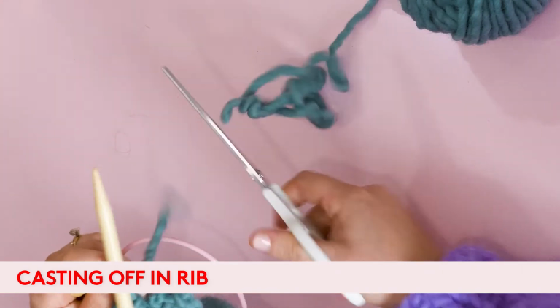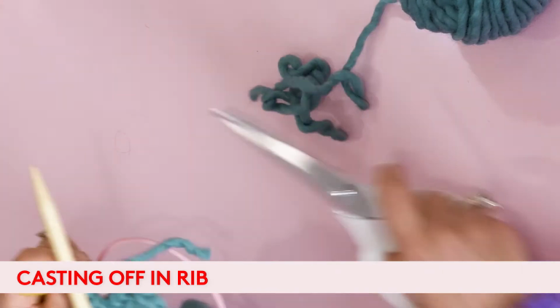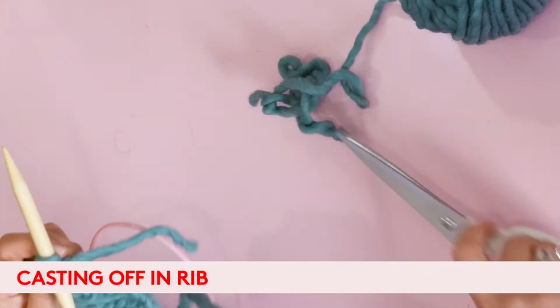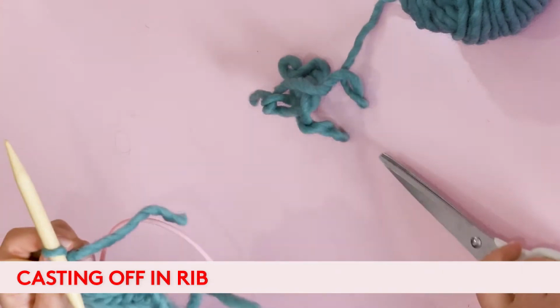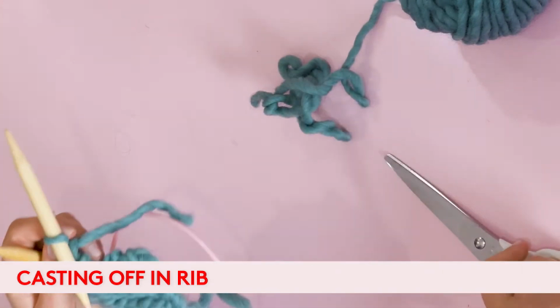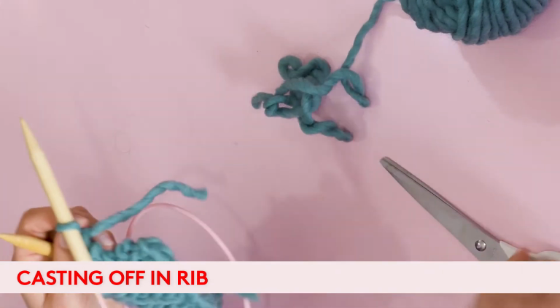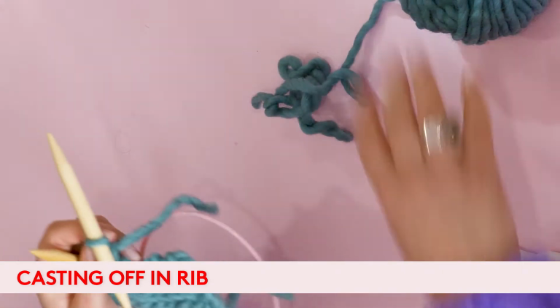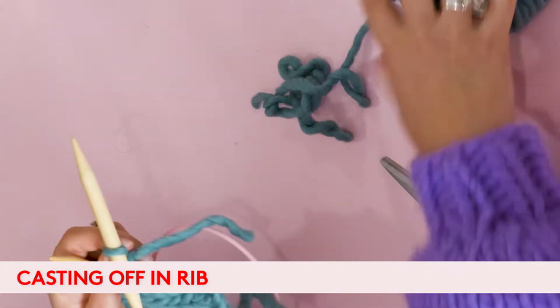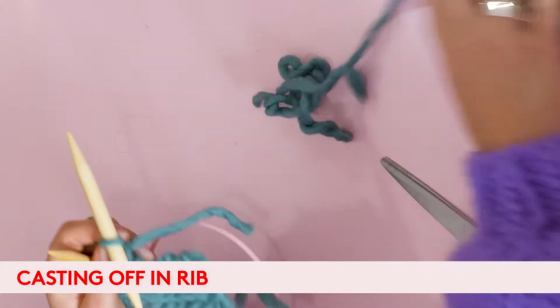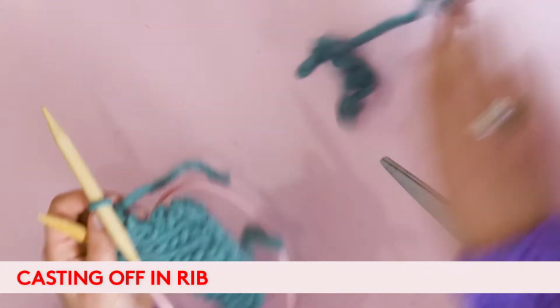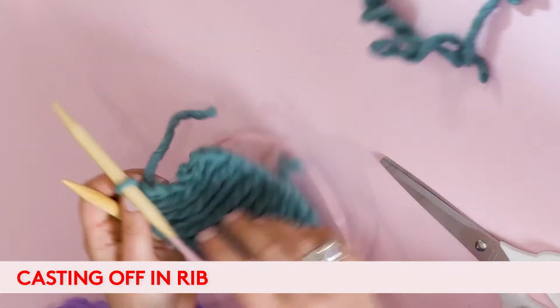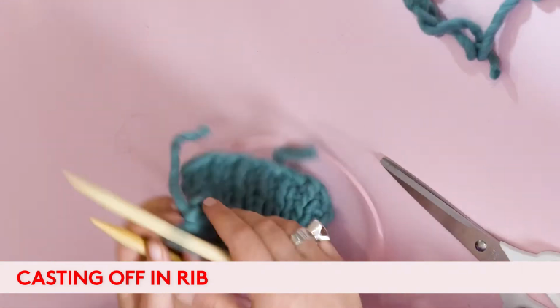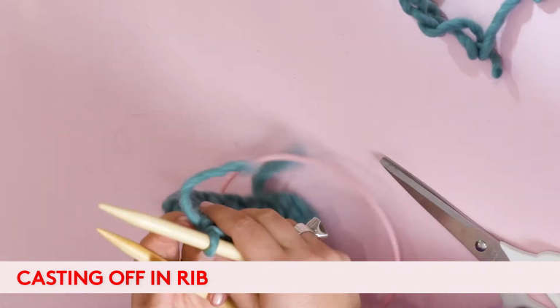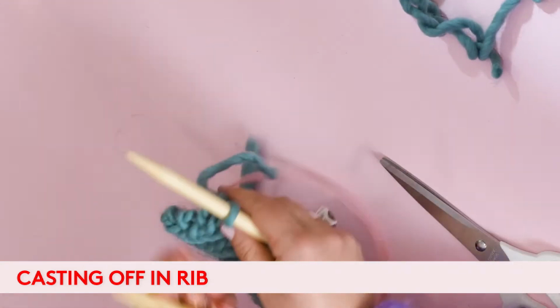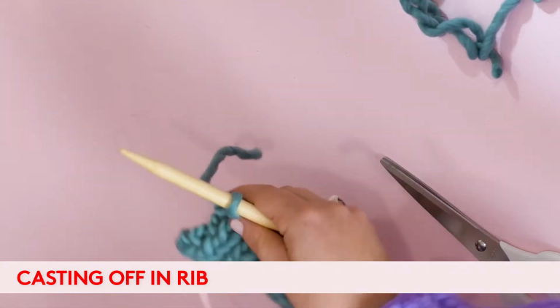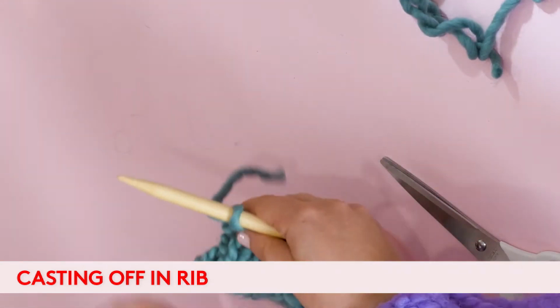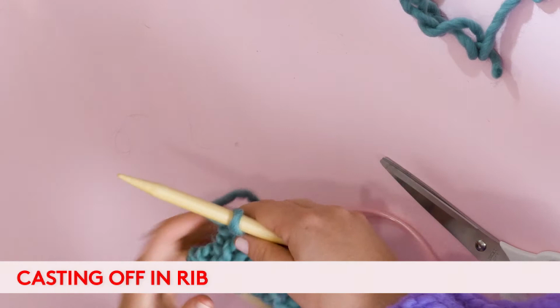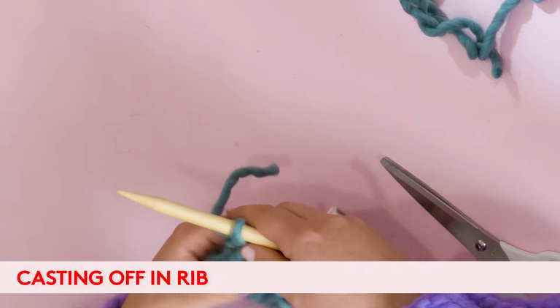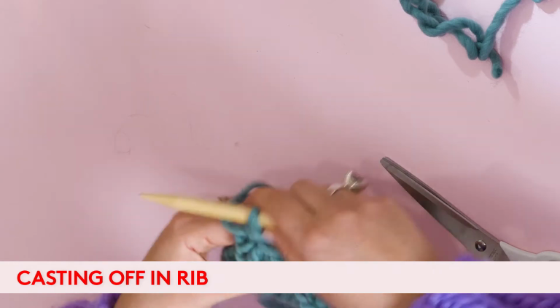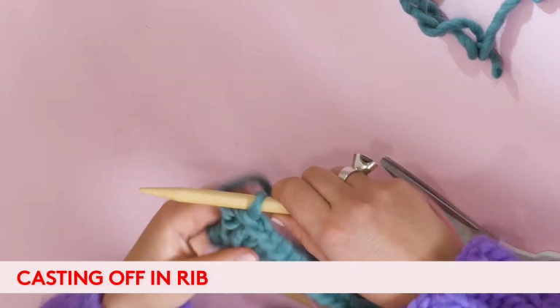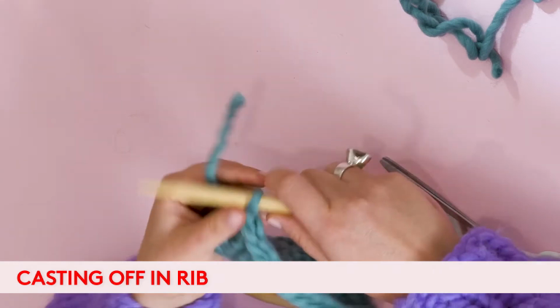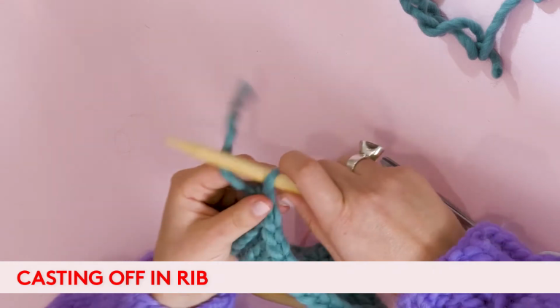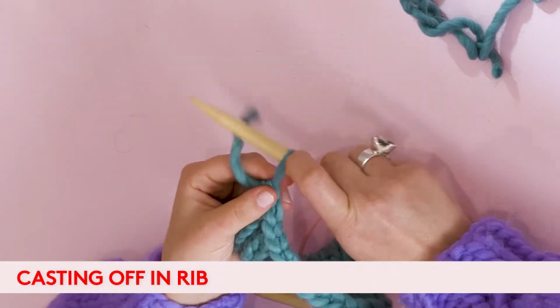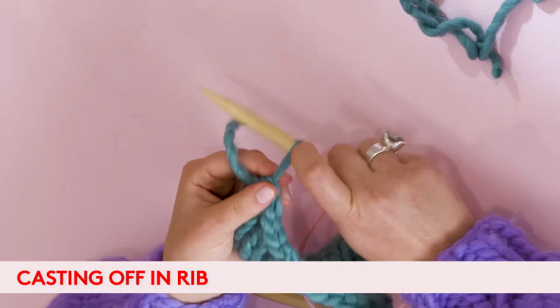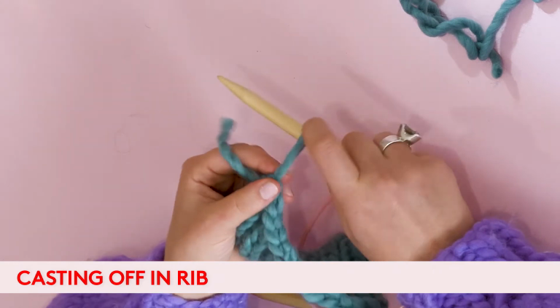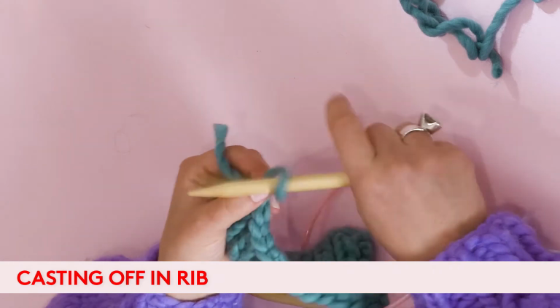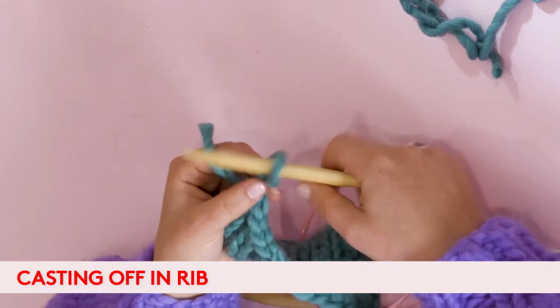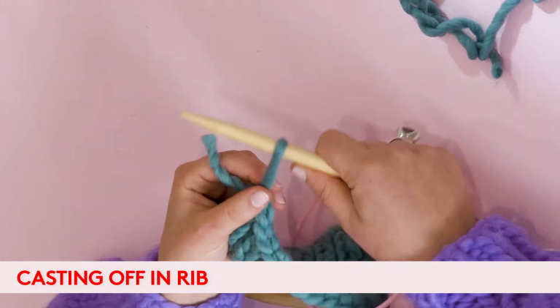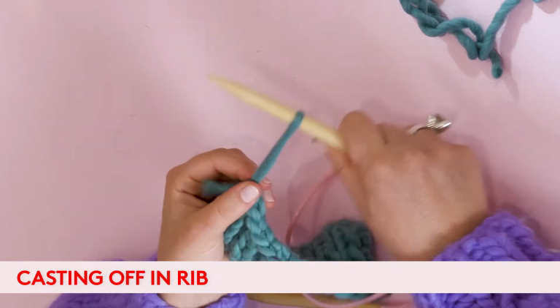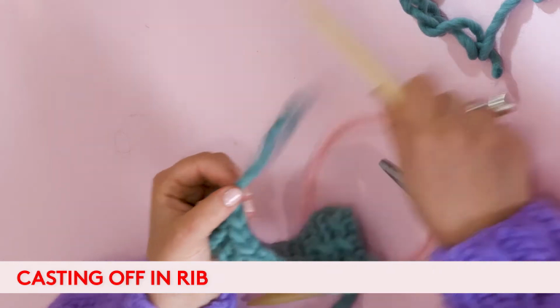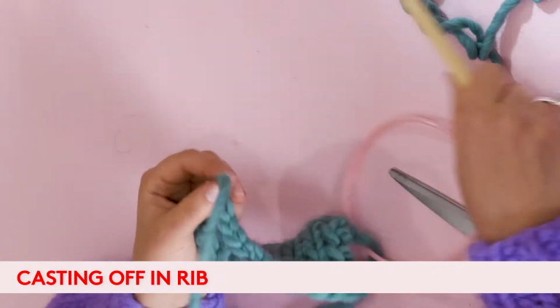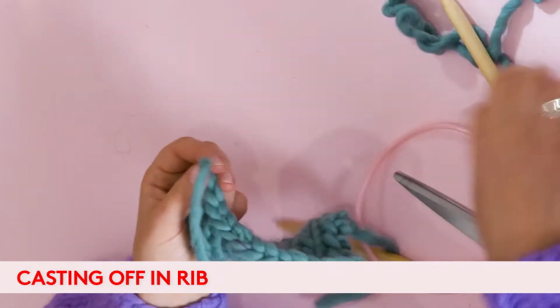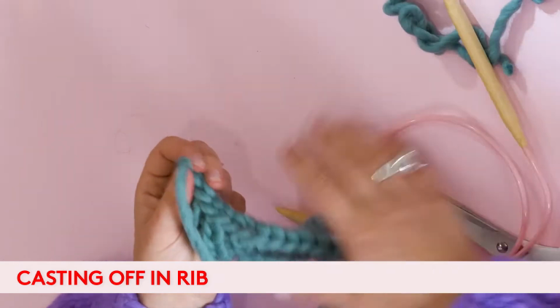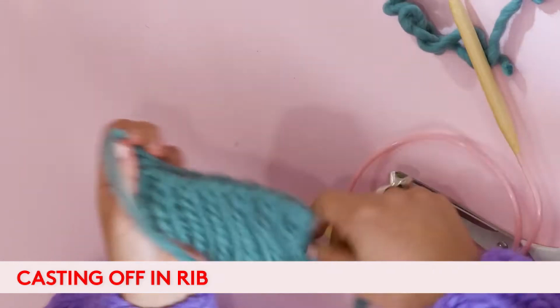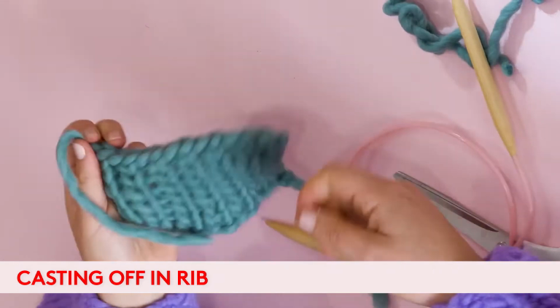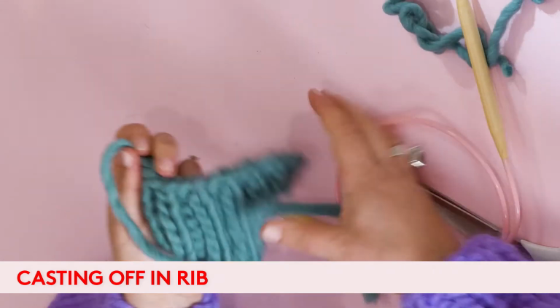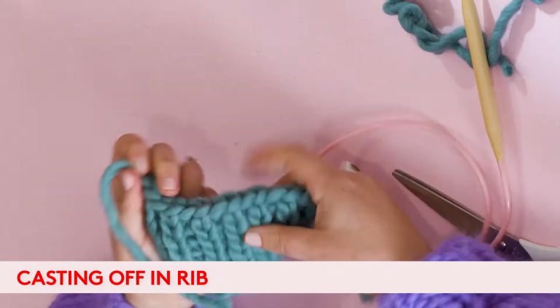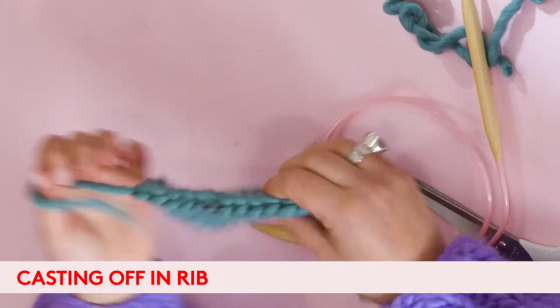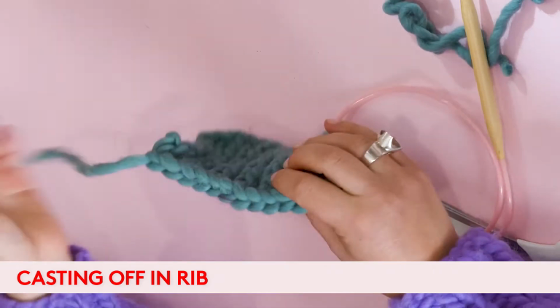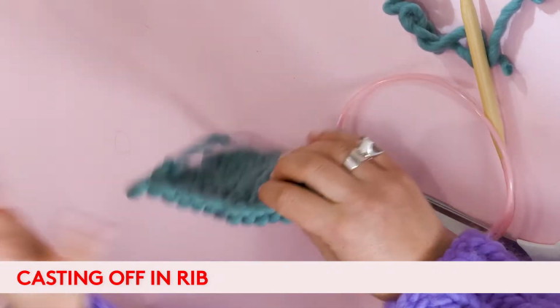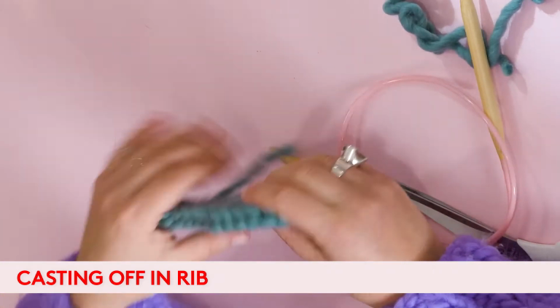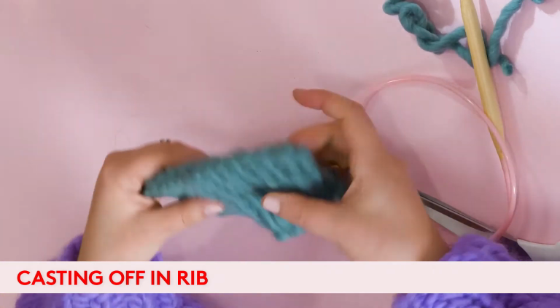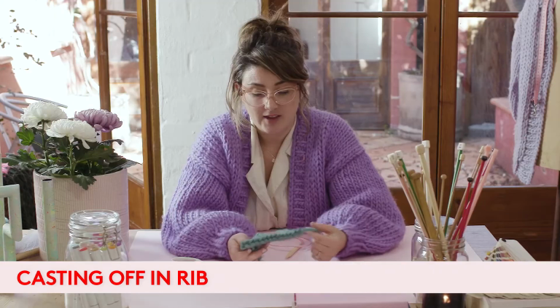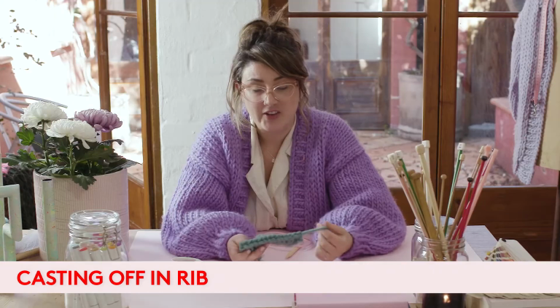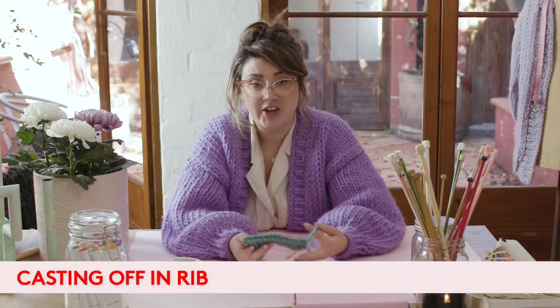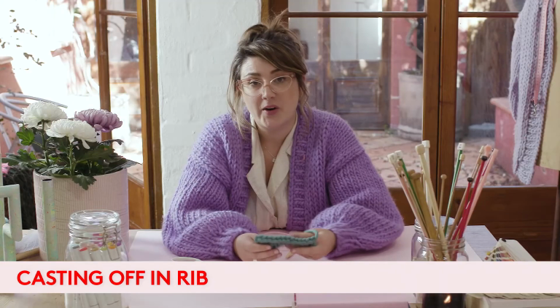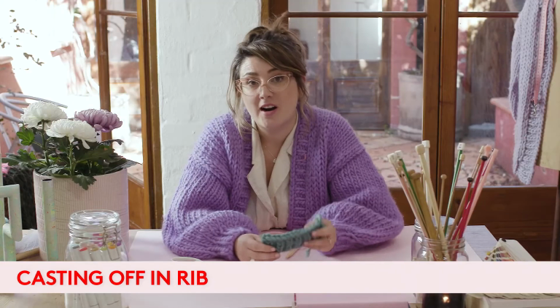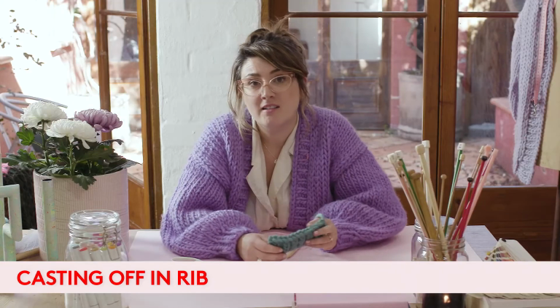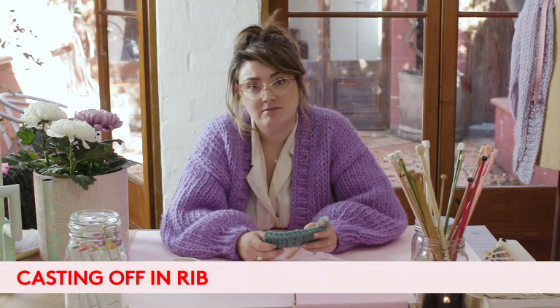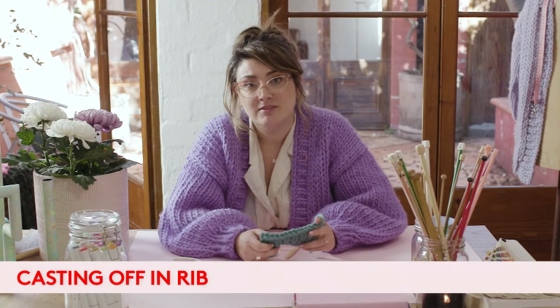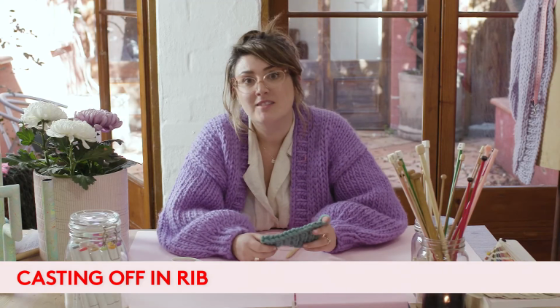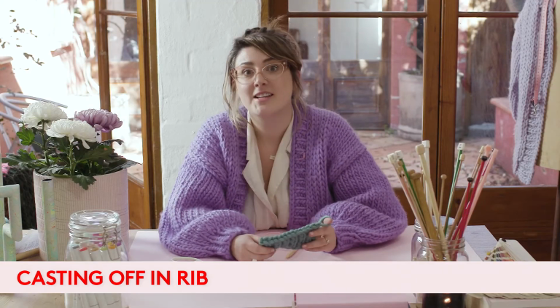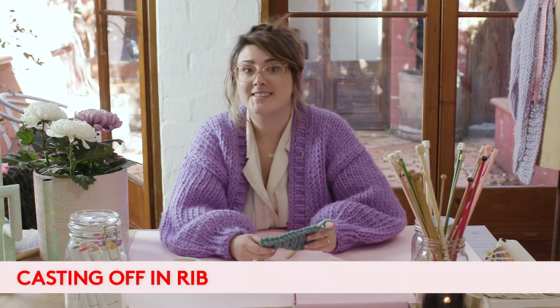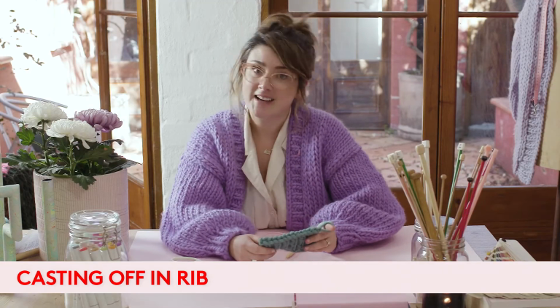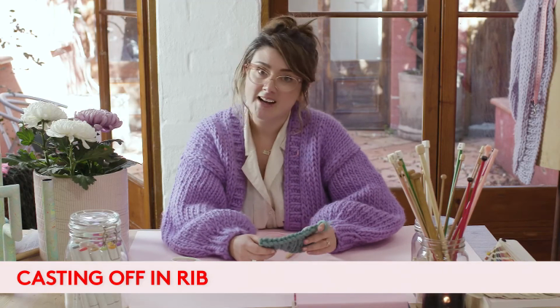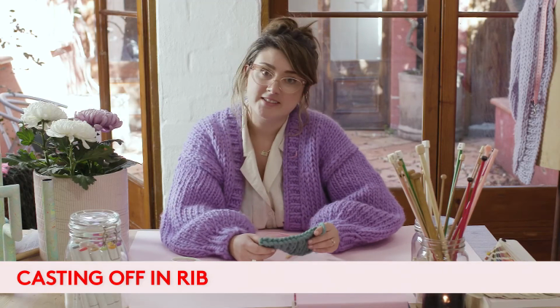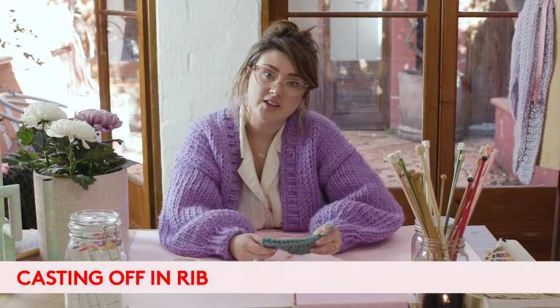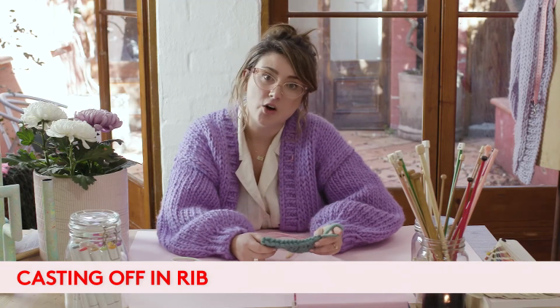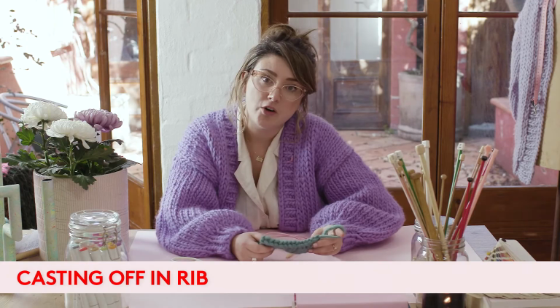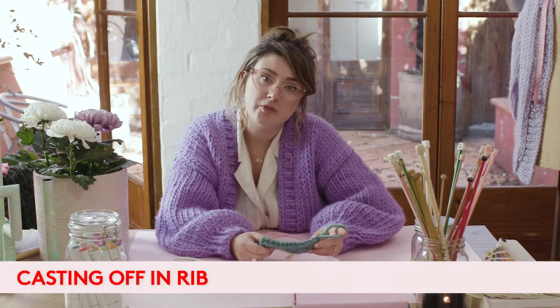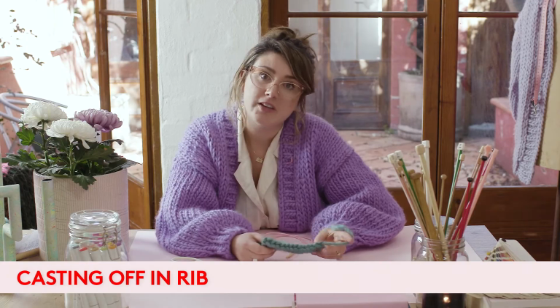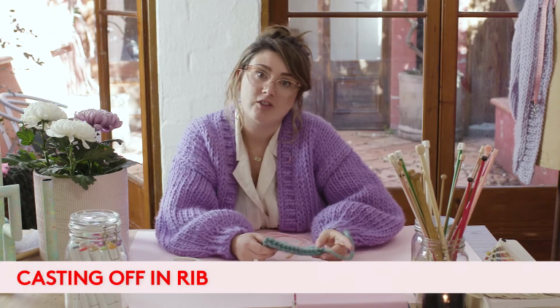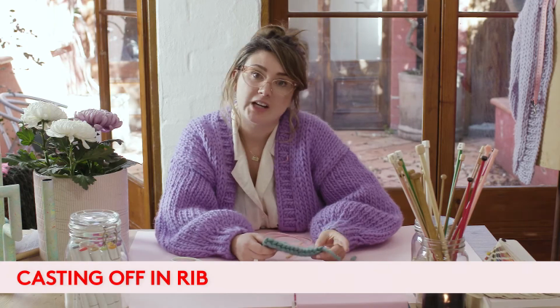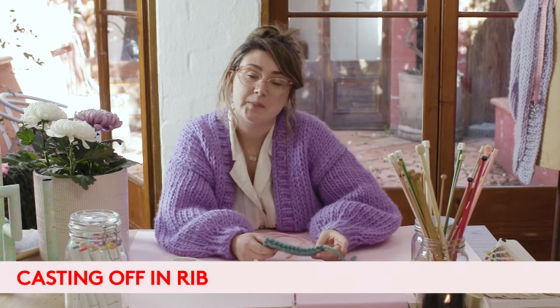Cut our yarn and there you are — that's casting off in rib.